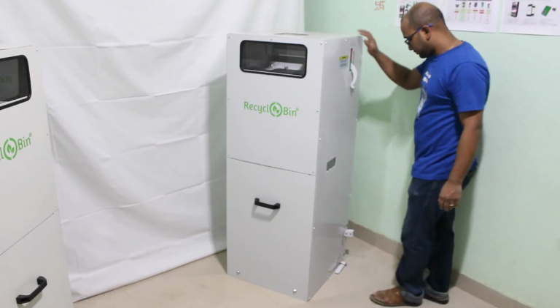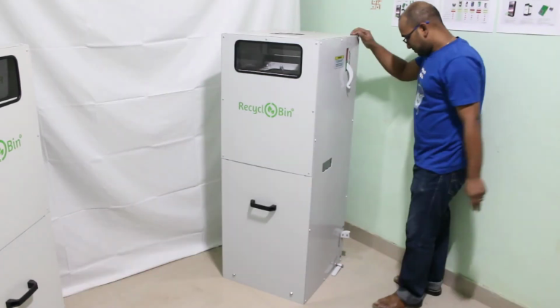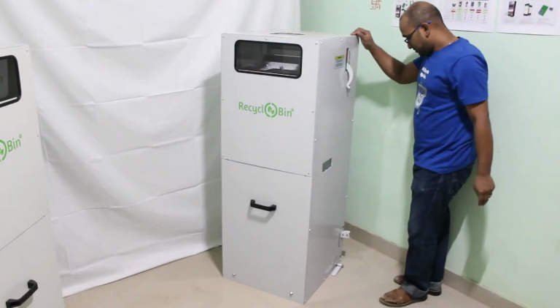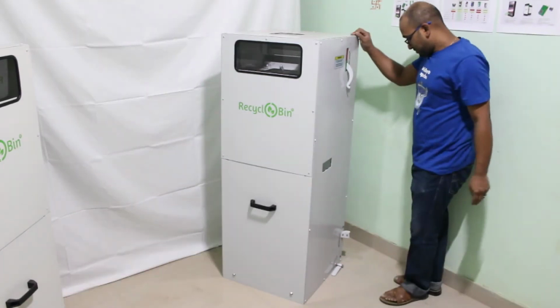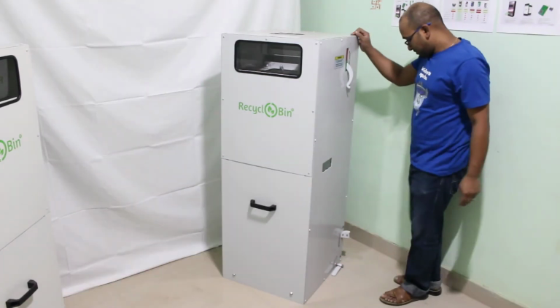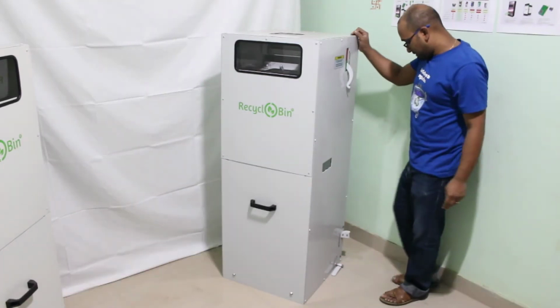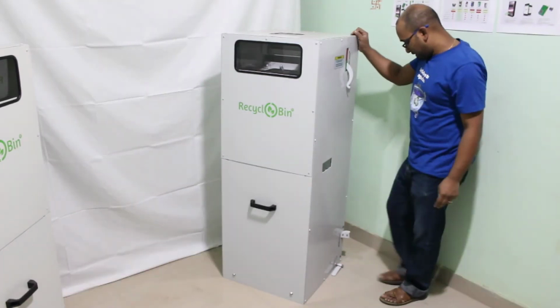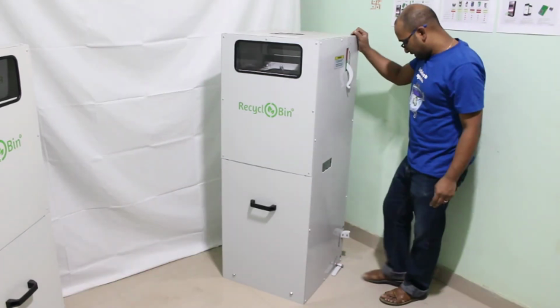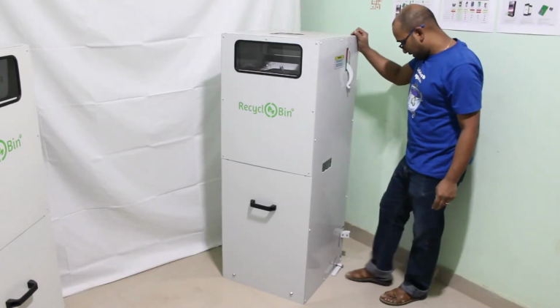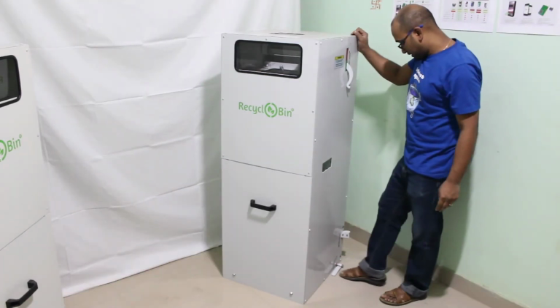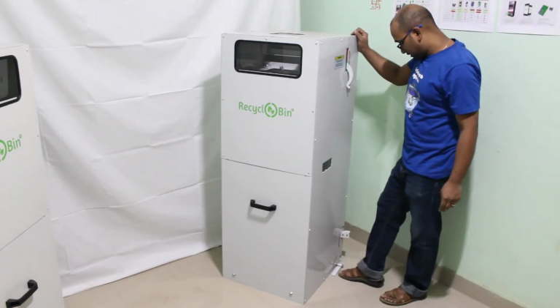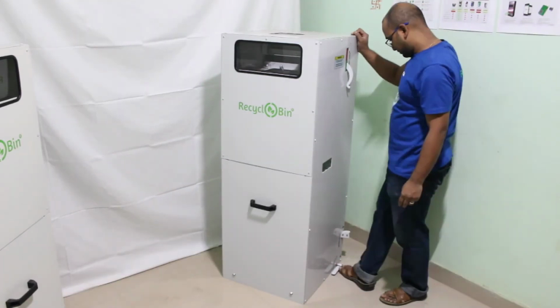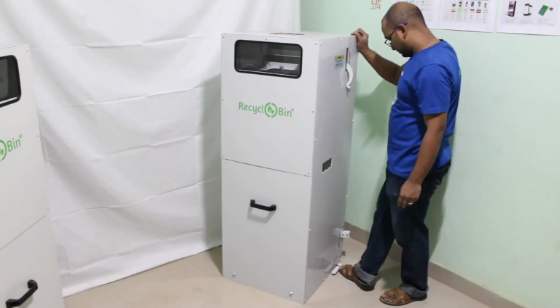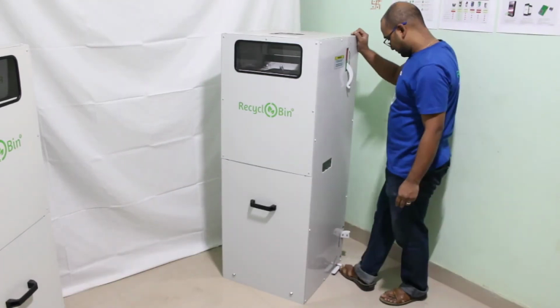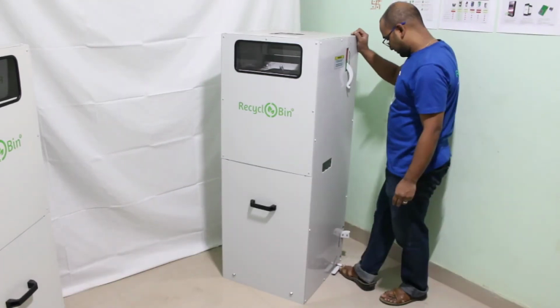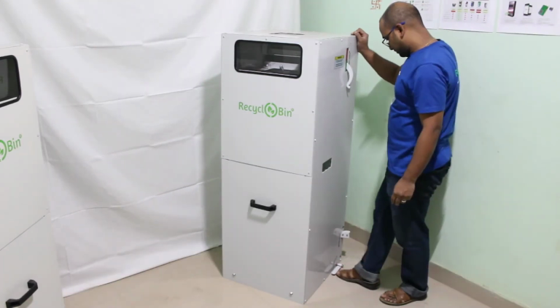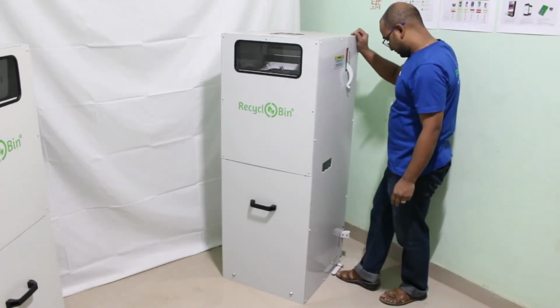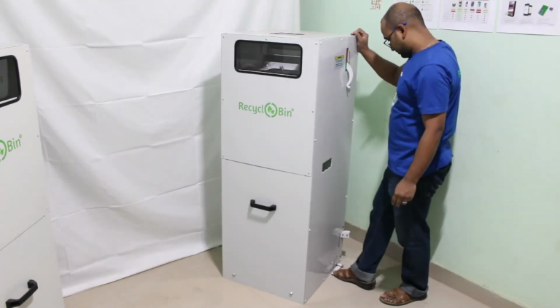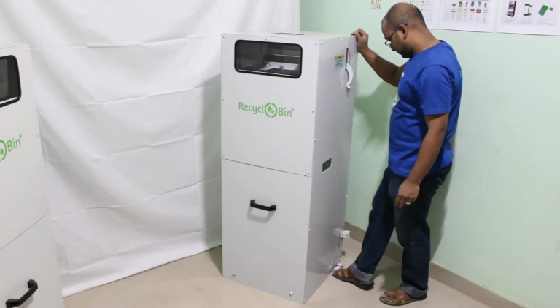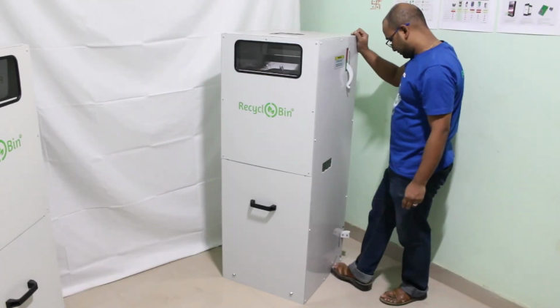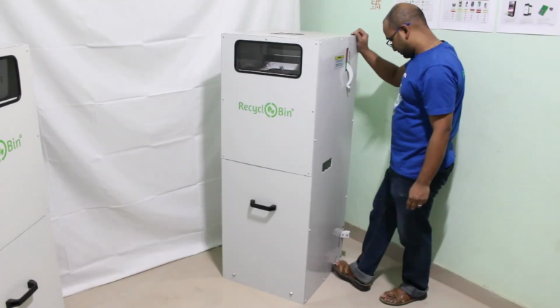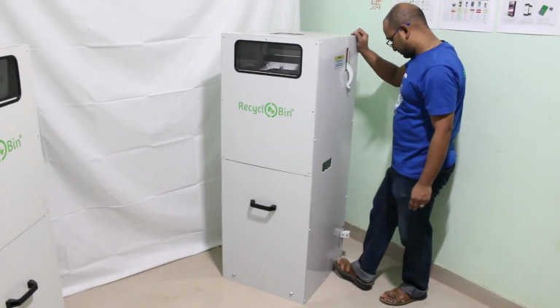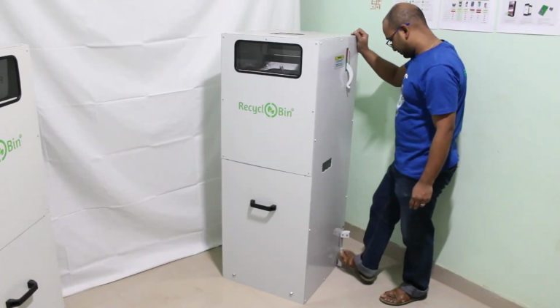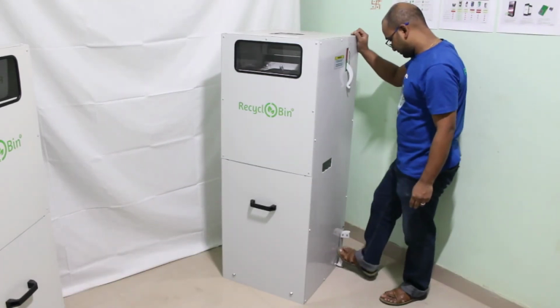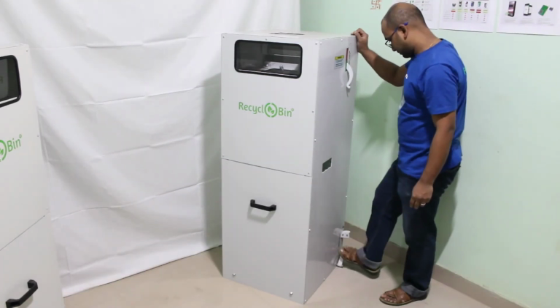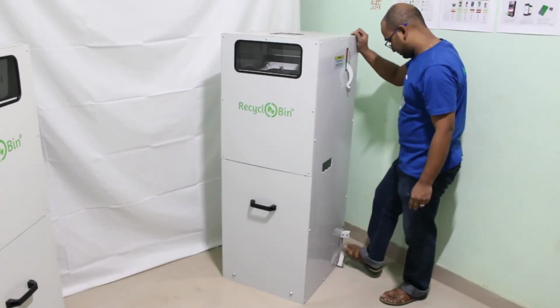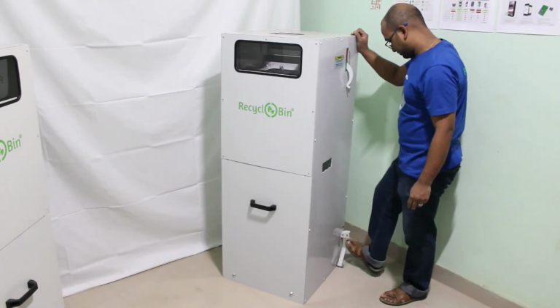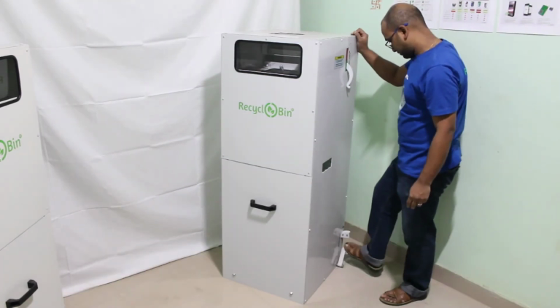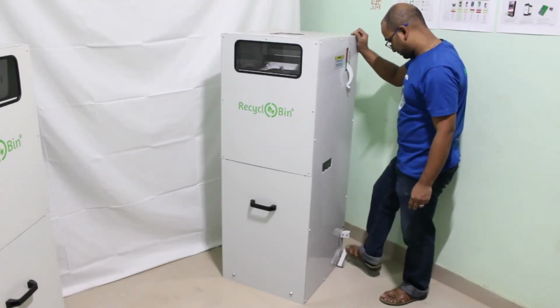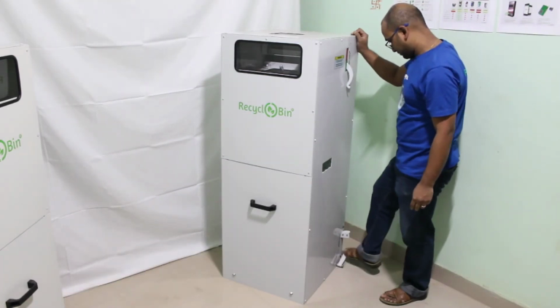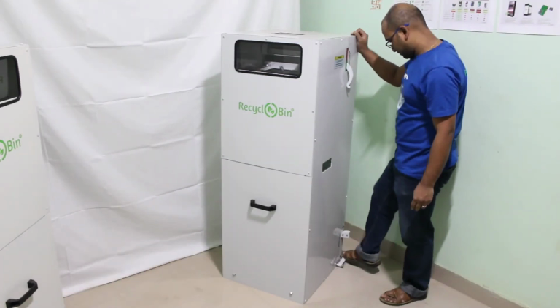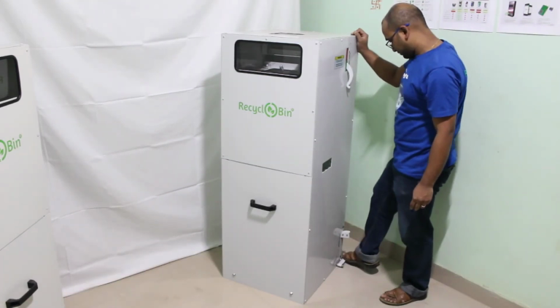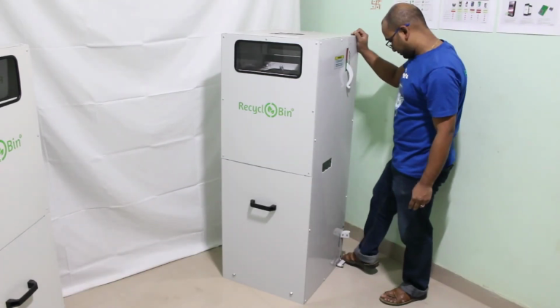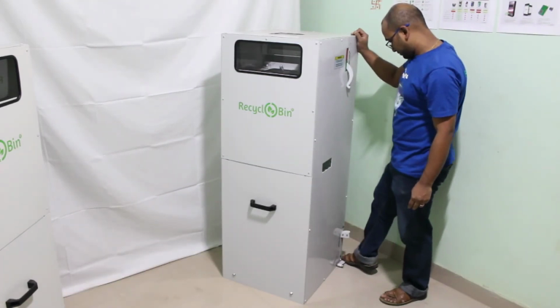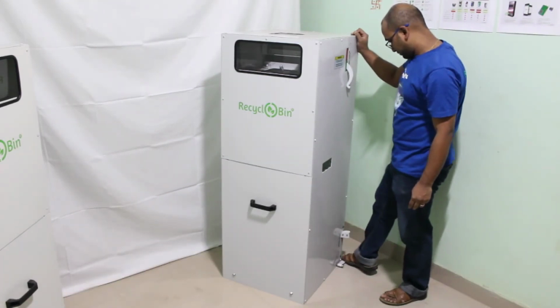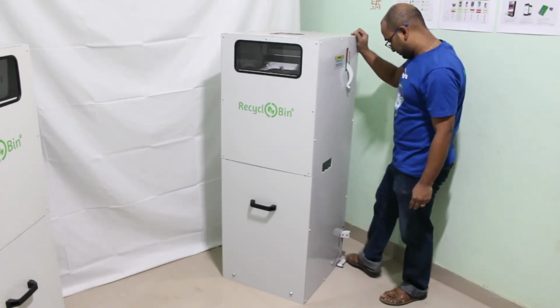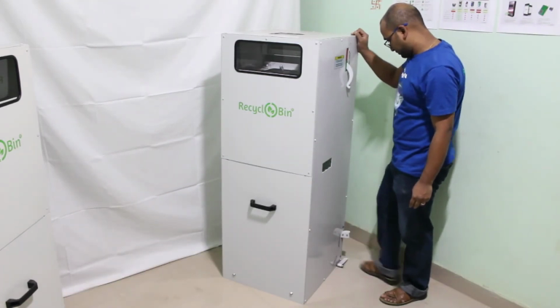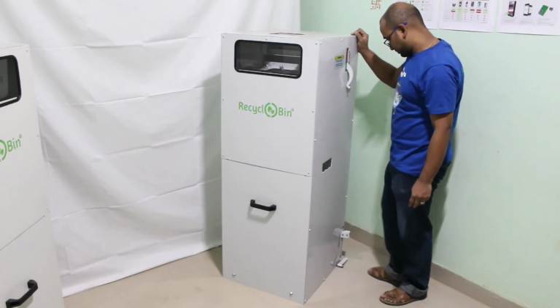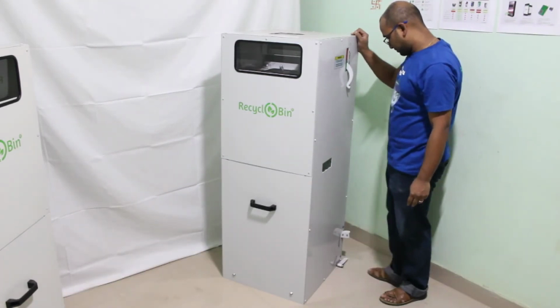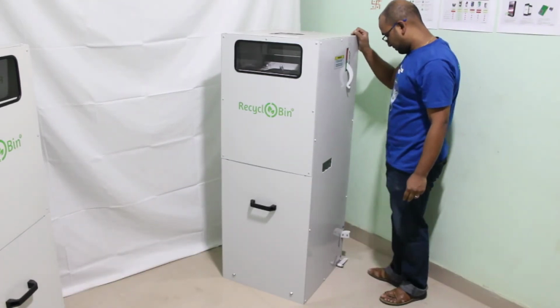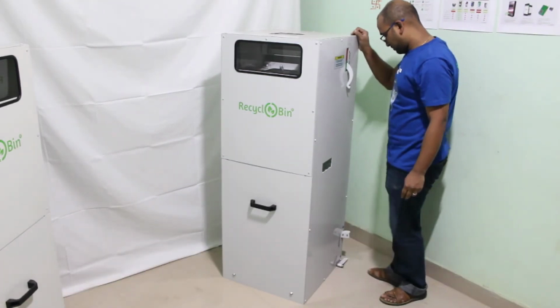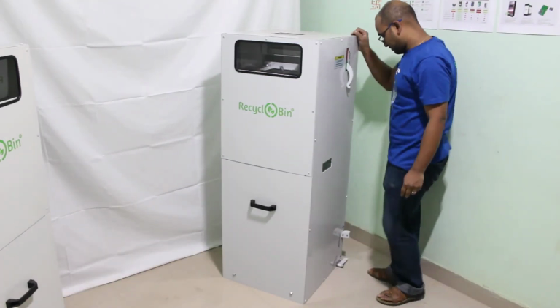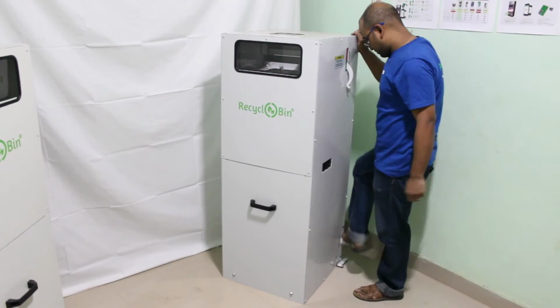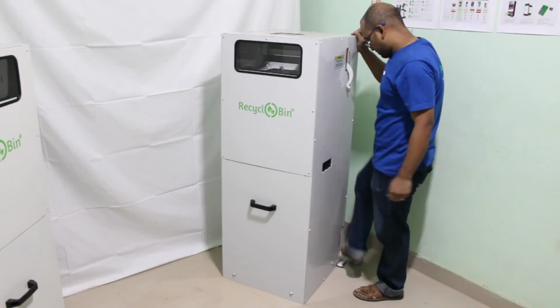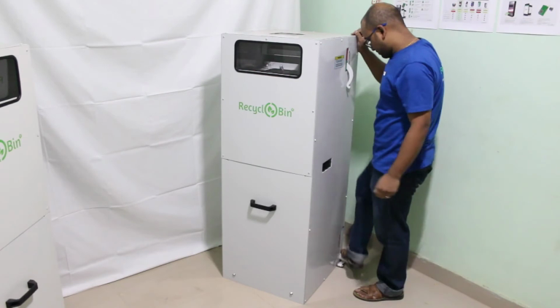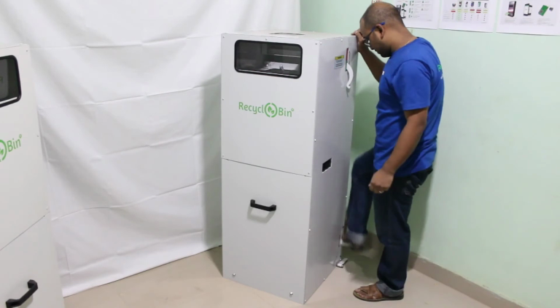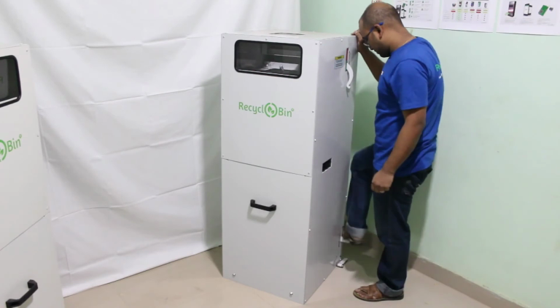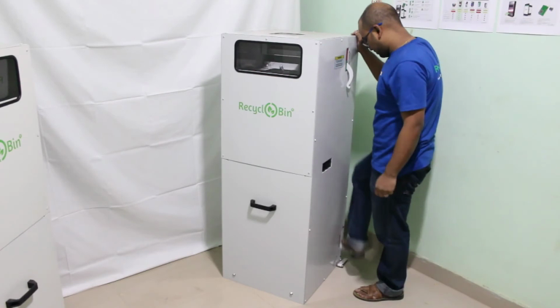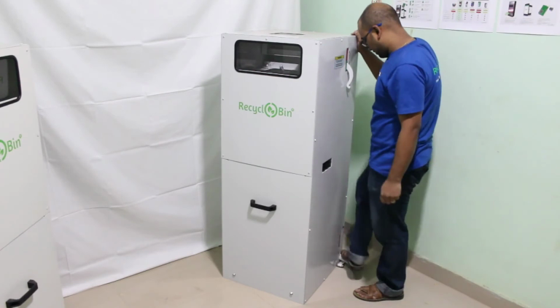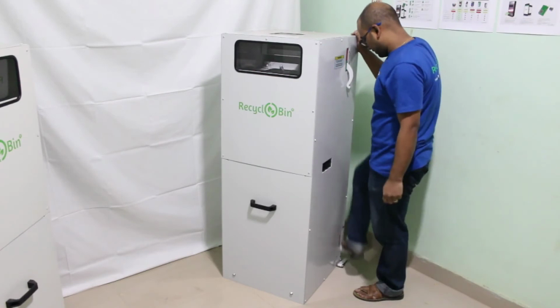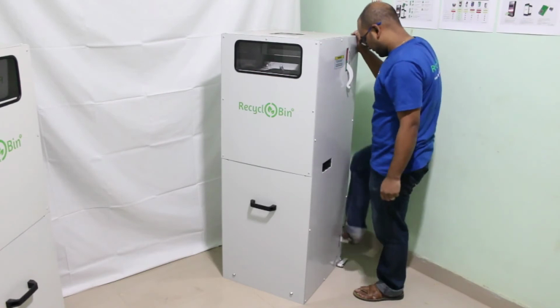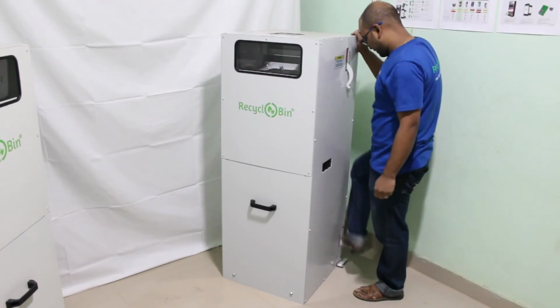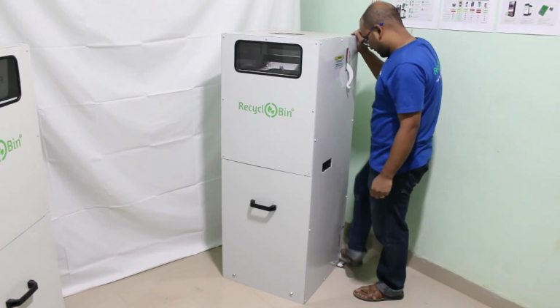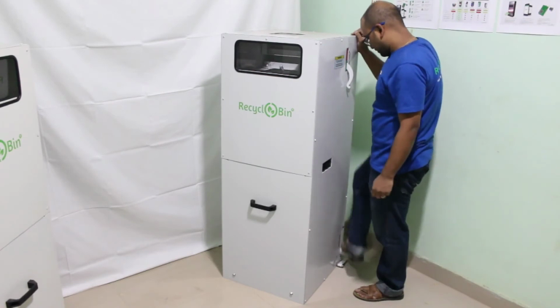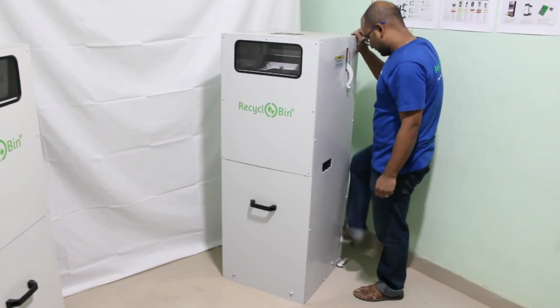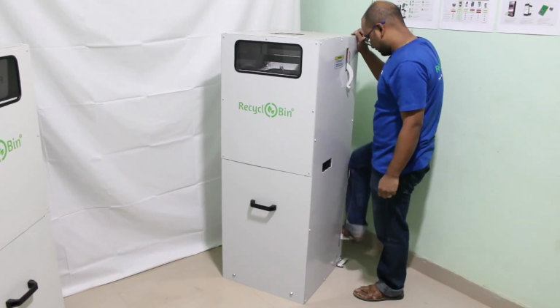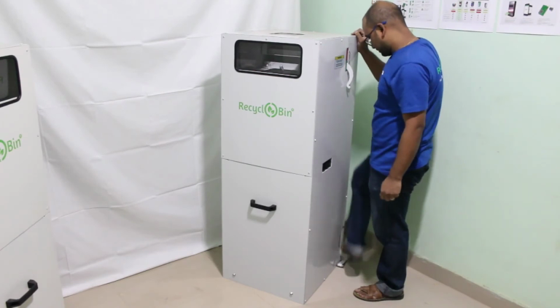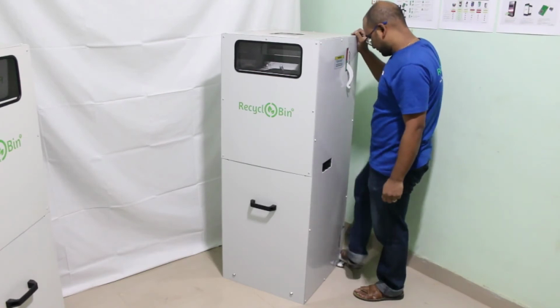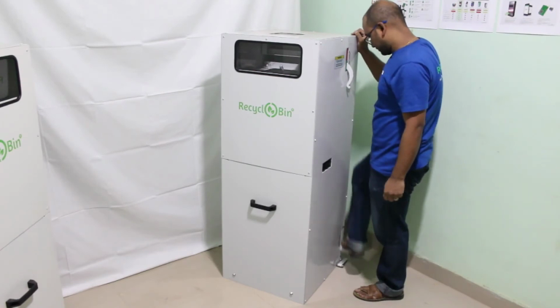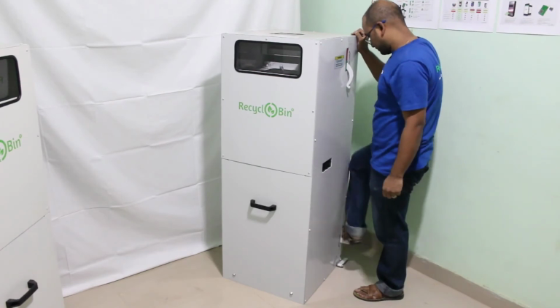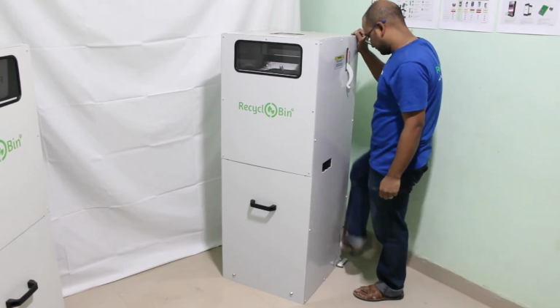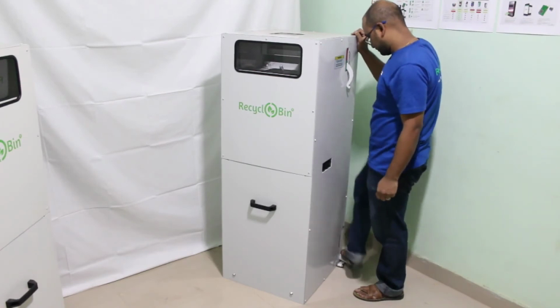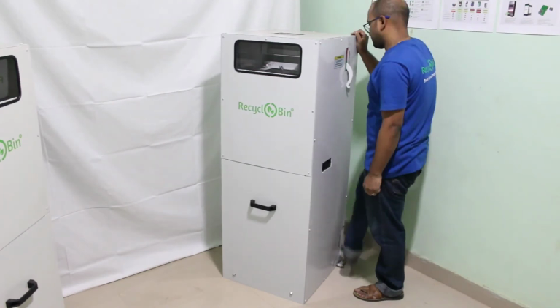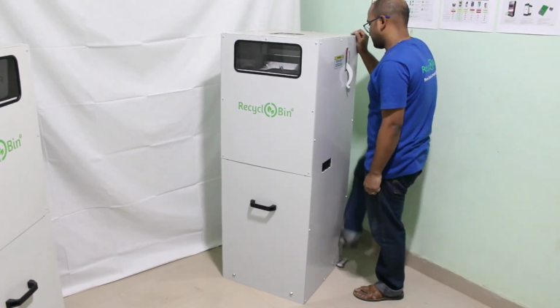To run the compactor mechanism, turn the foot lever clockwise and press the foot pedal a few times.